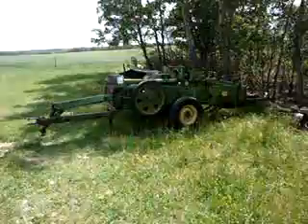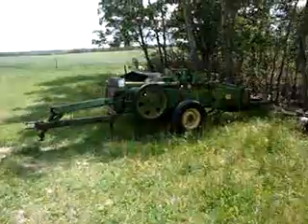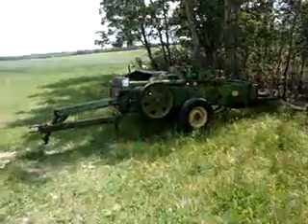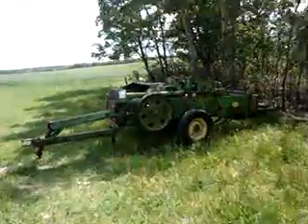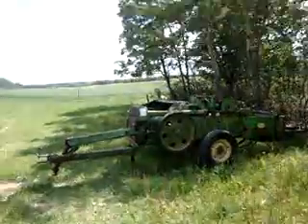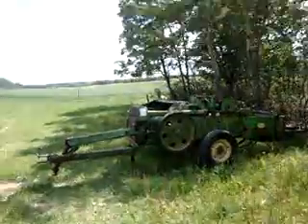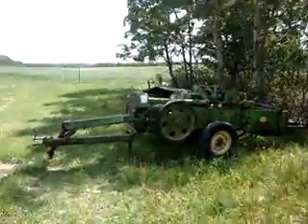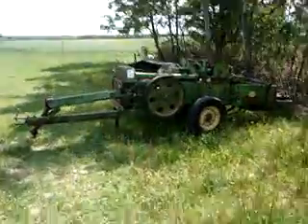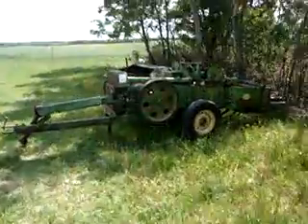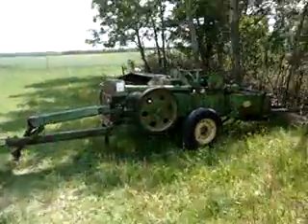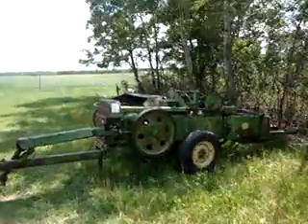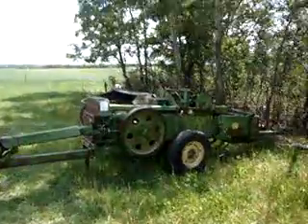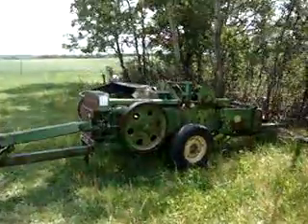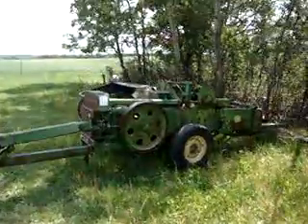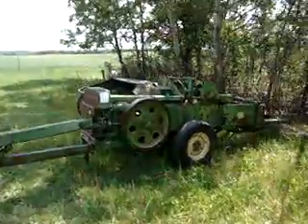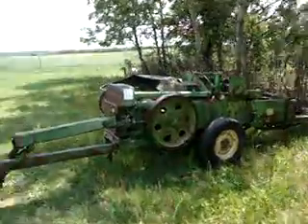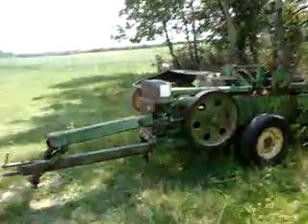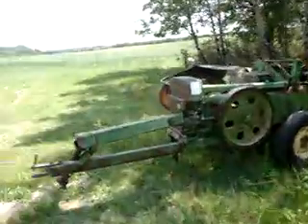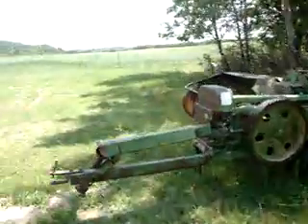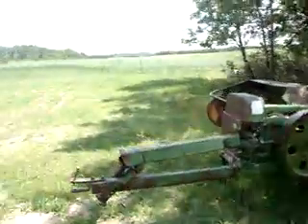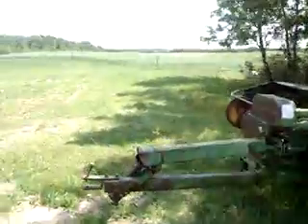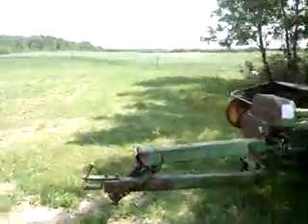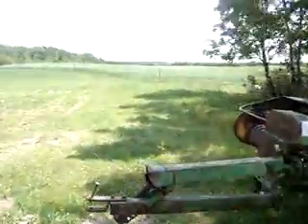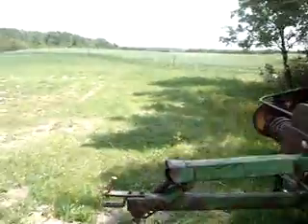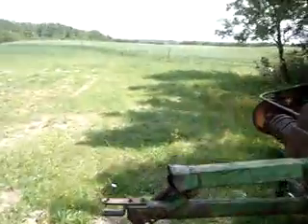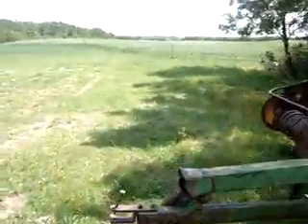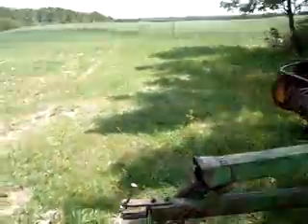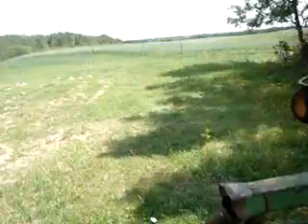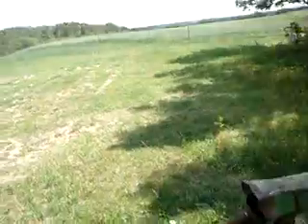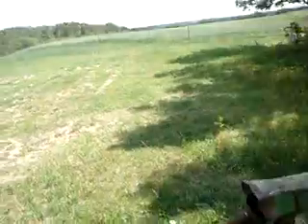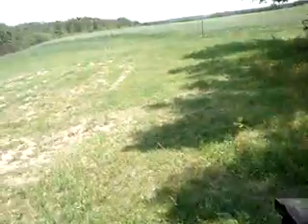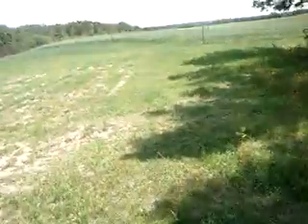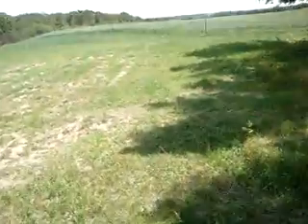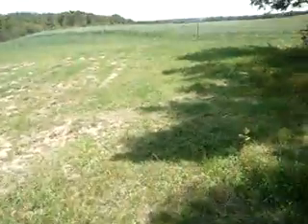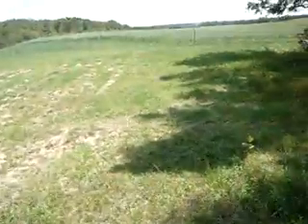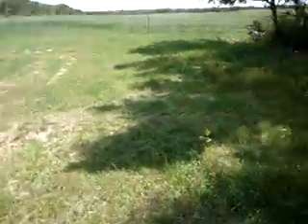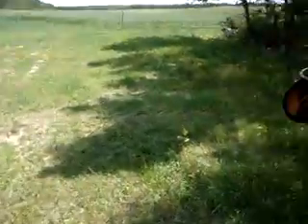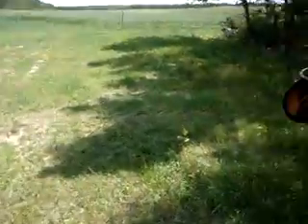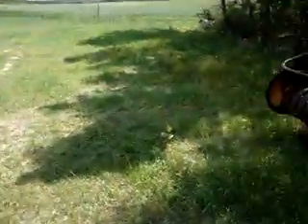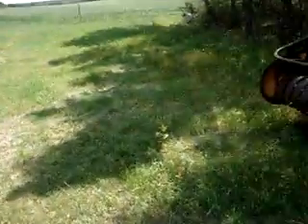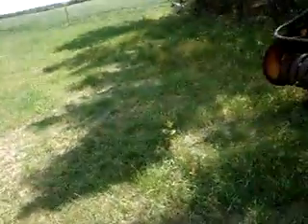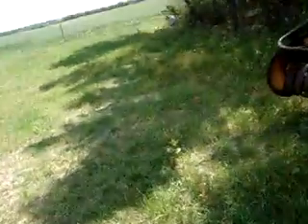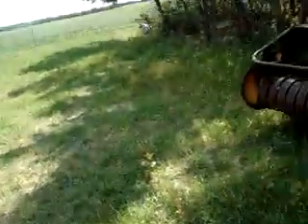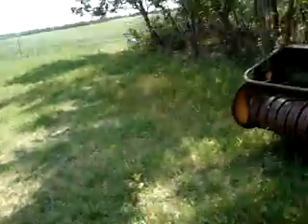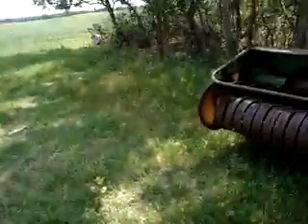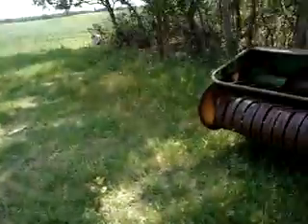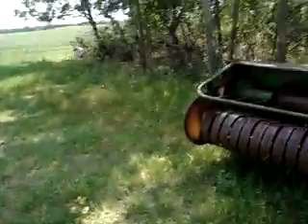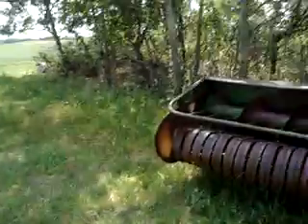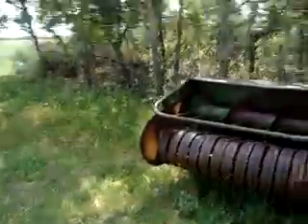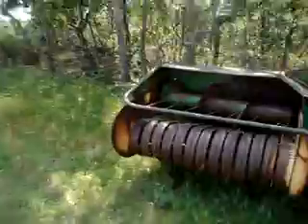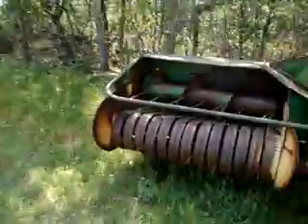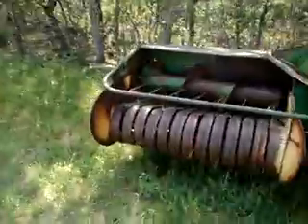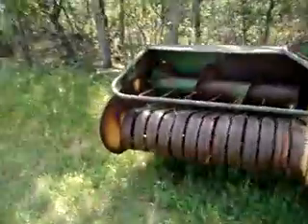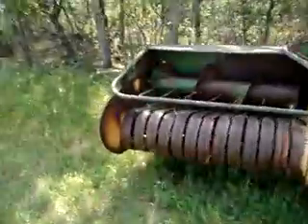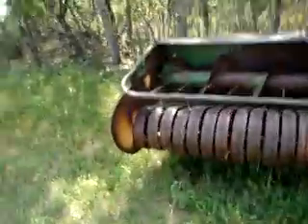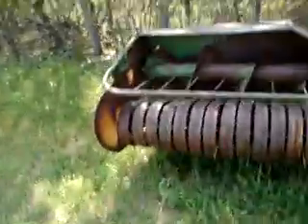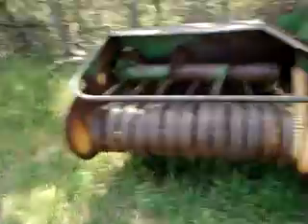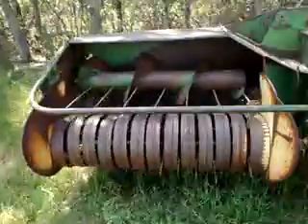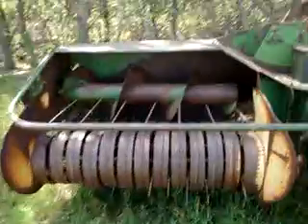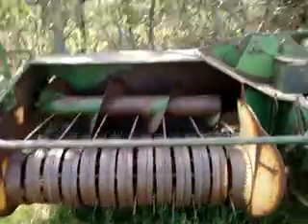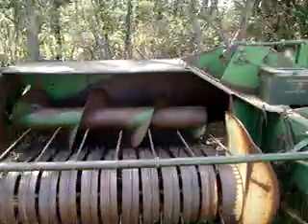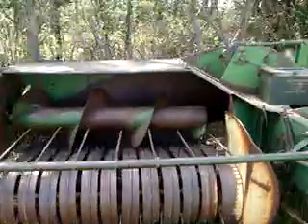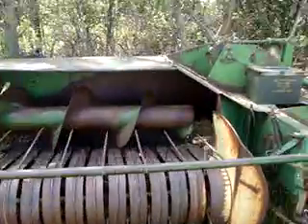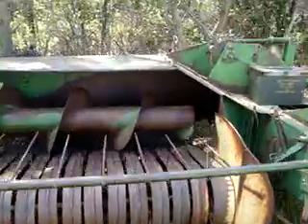I had a video request from V8Jagnut. You want to know how this baler worked? It's really simple.